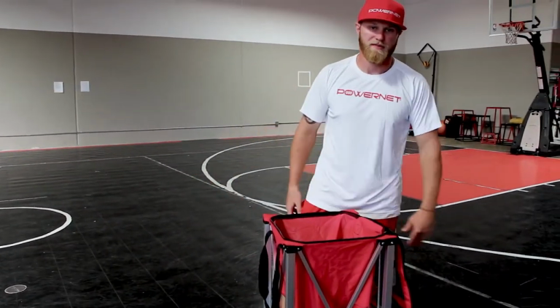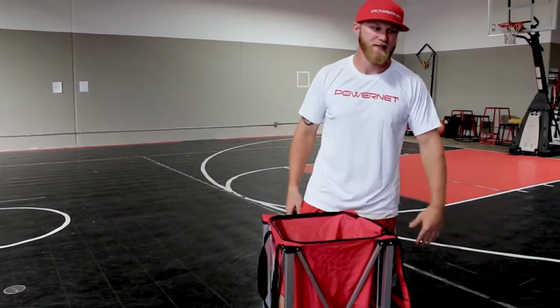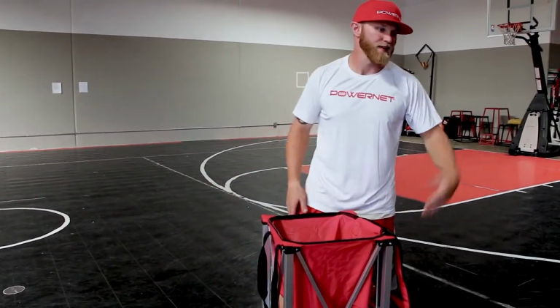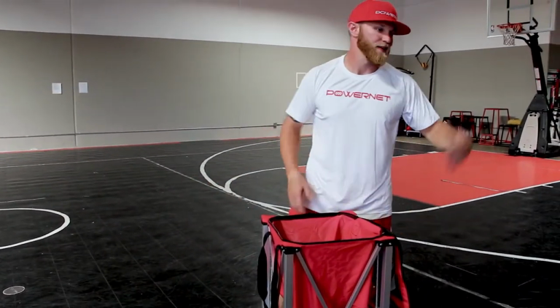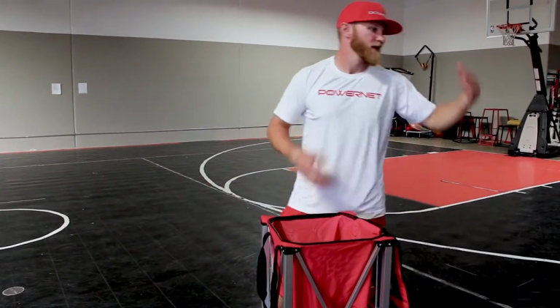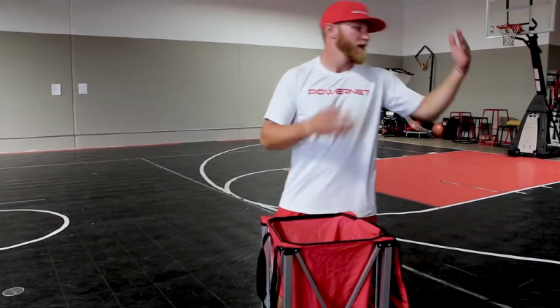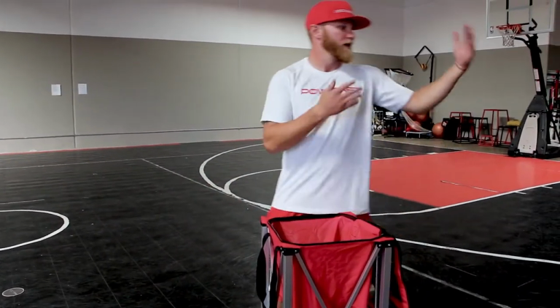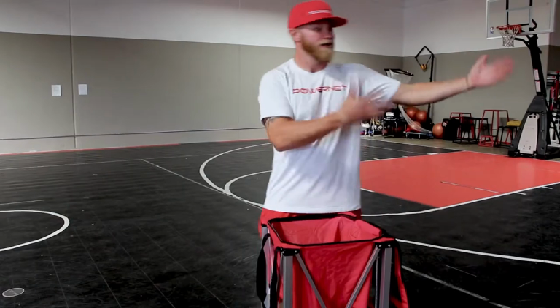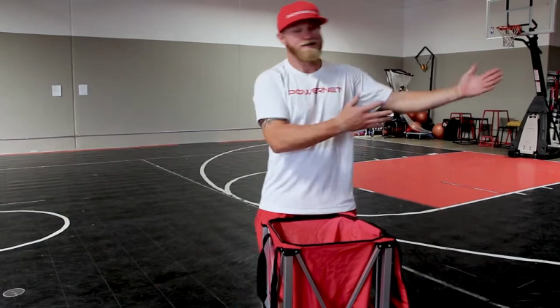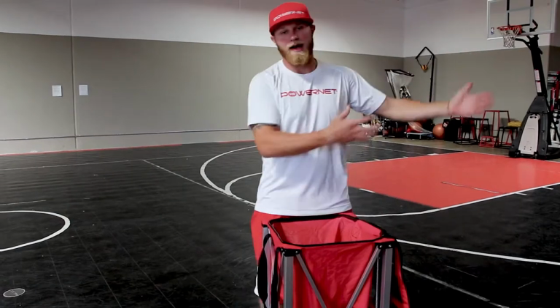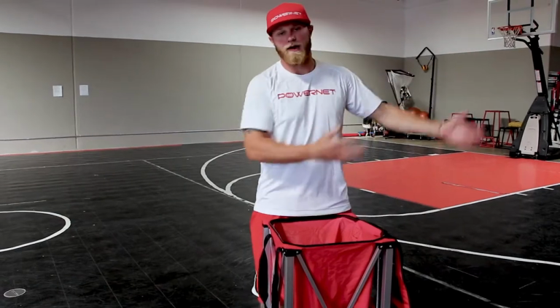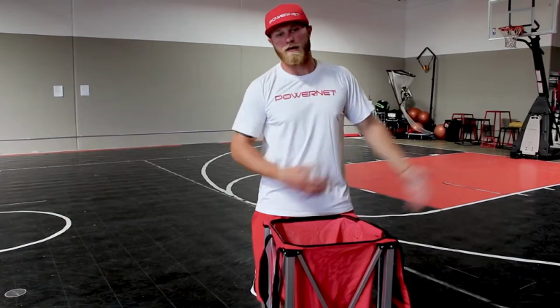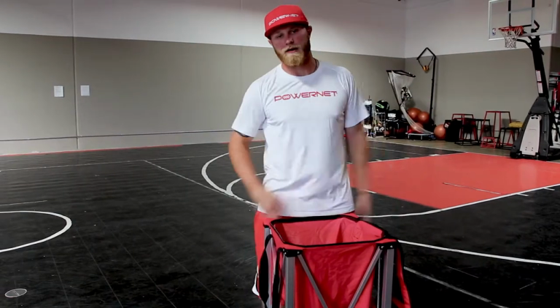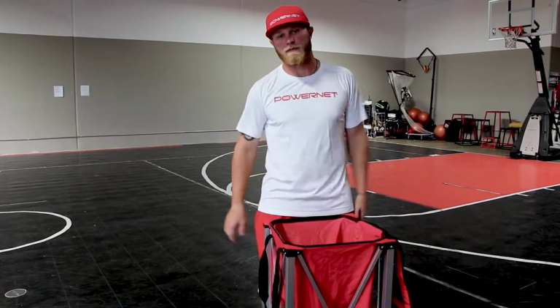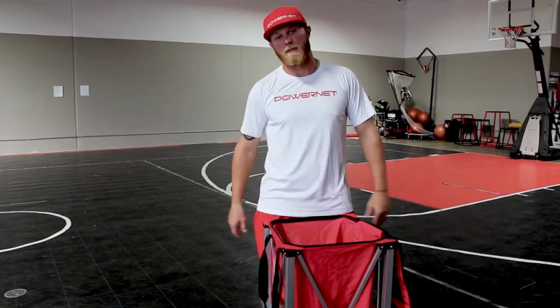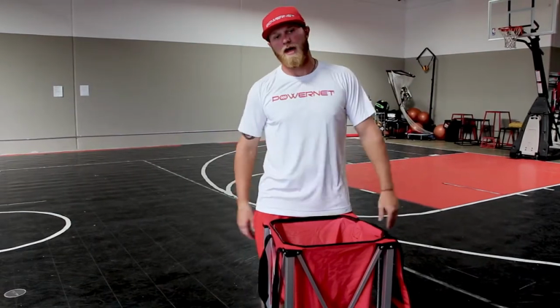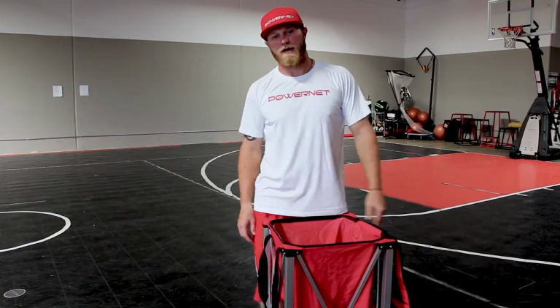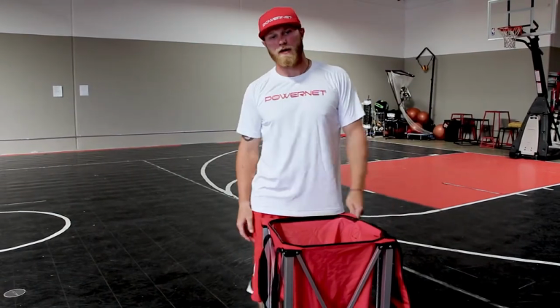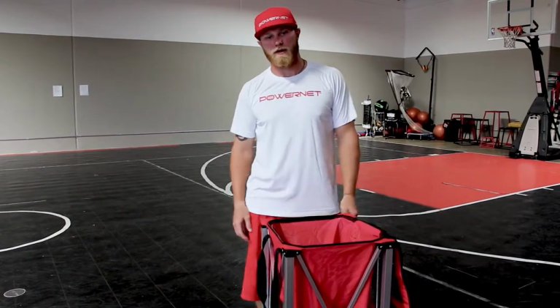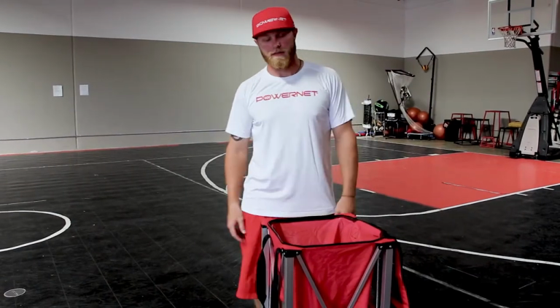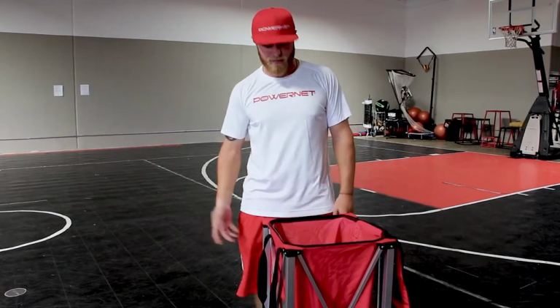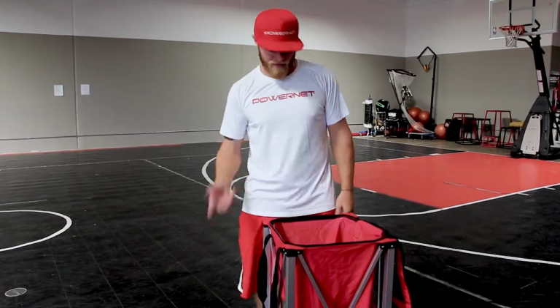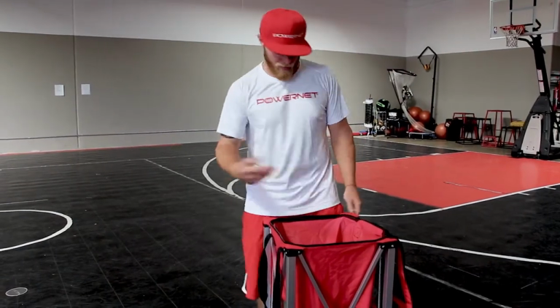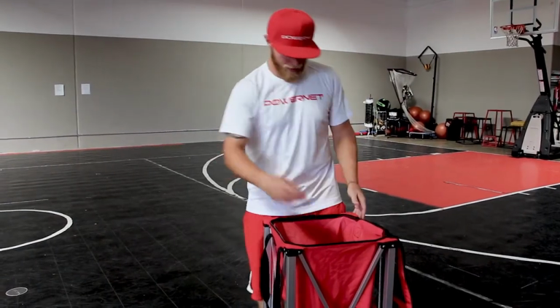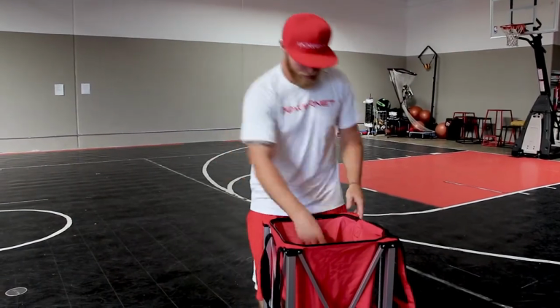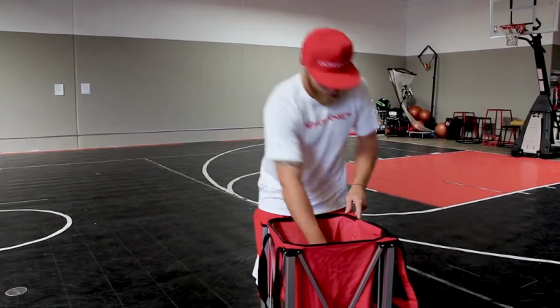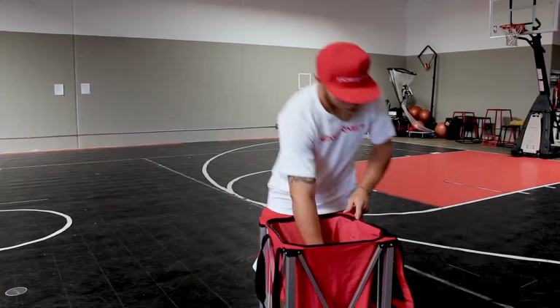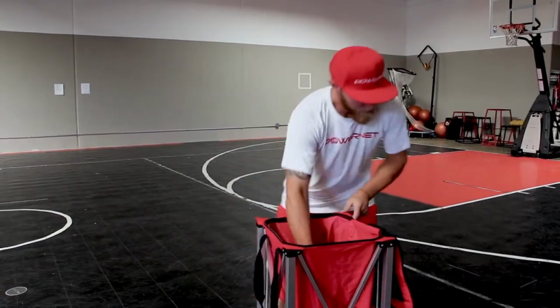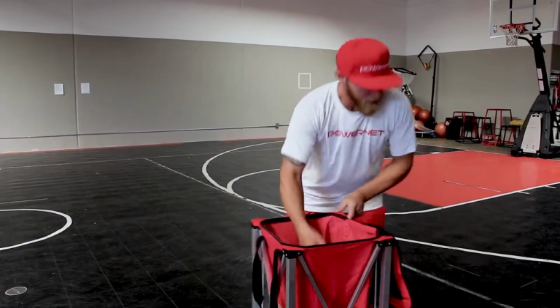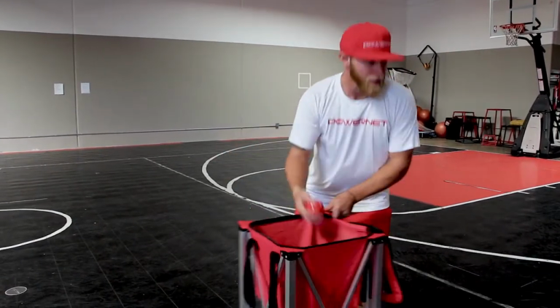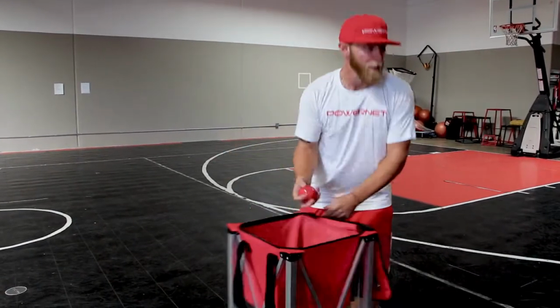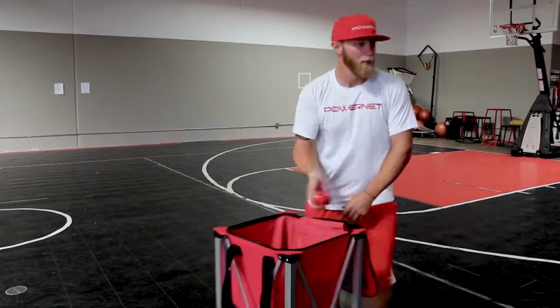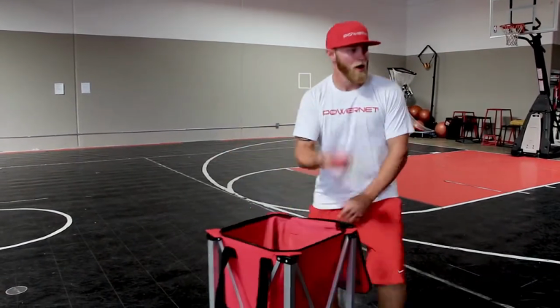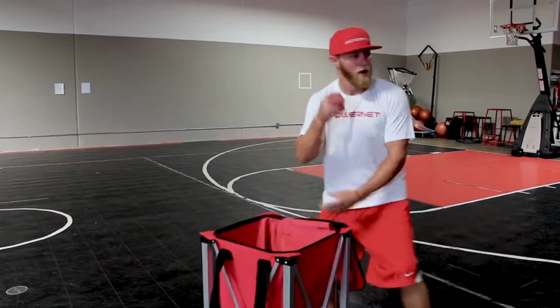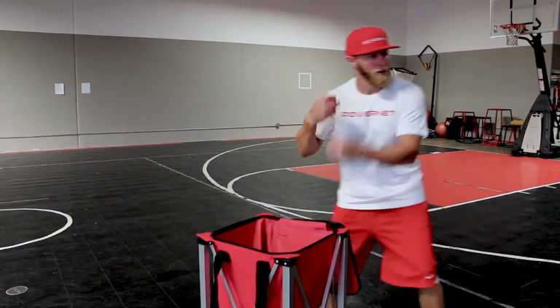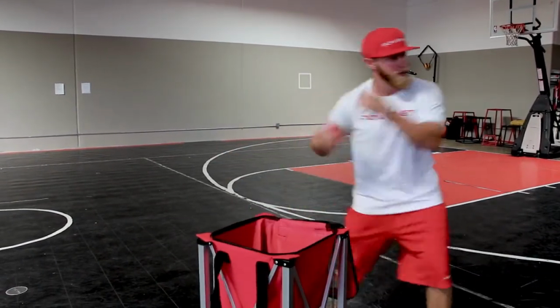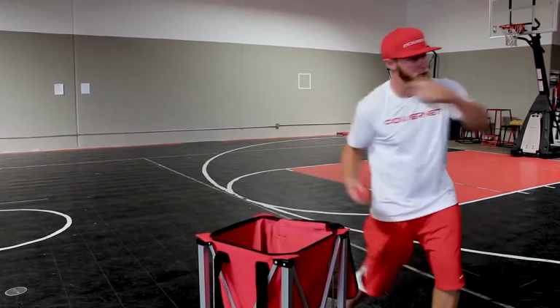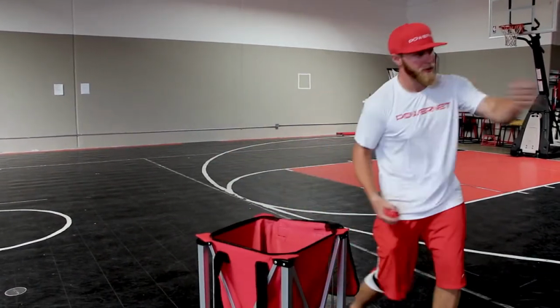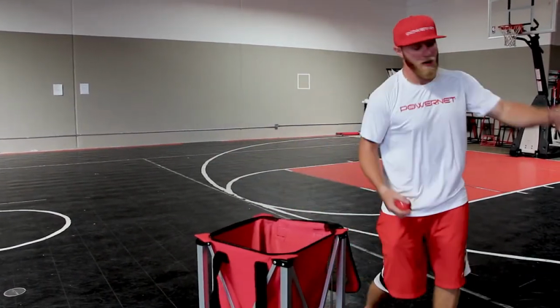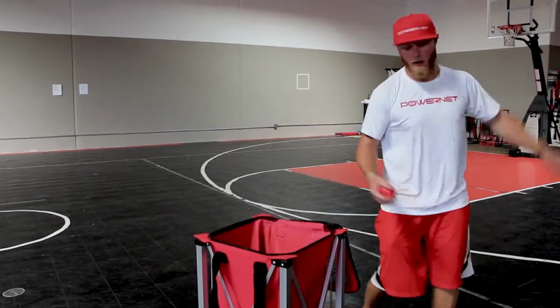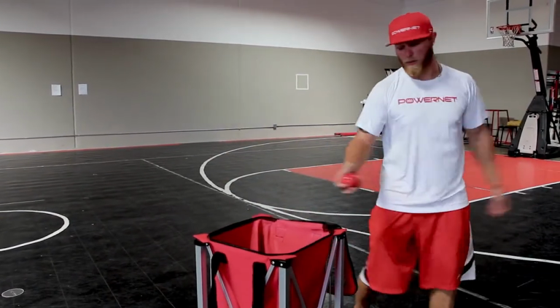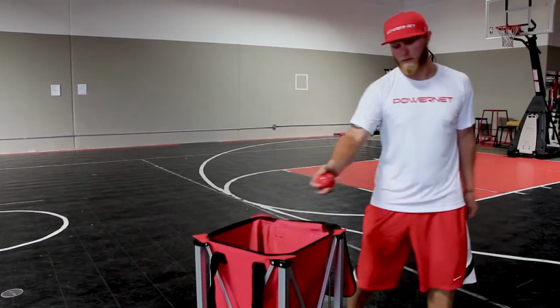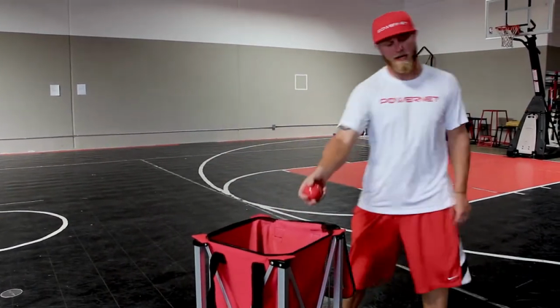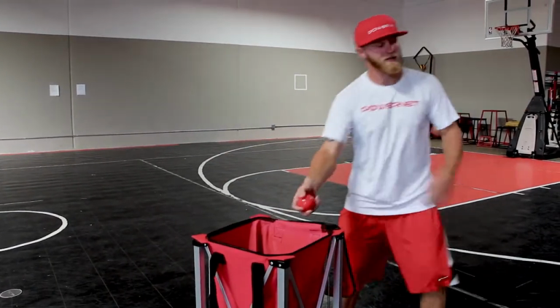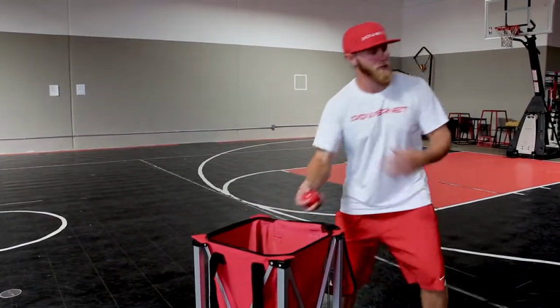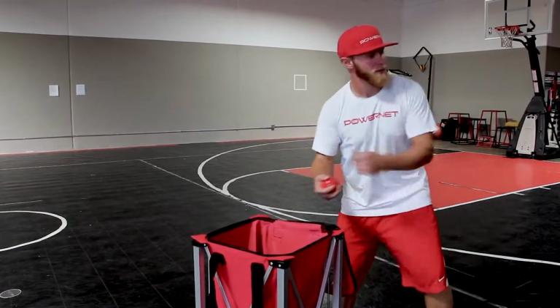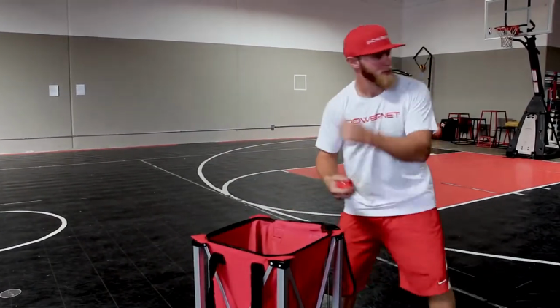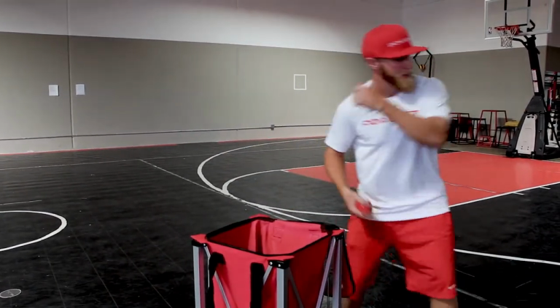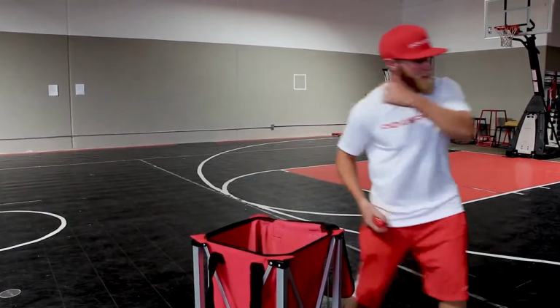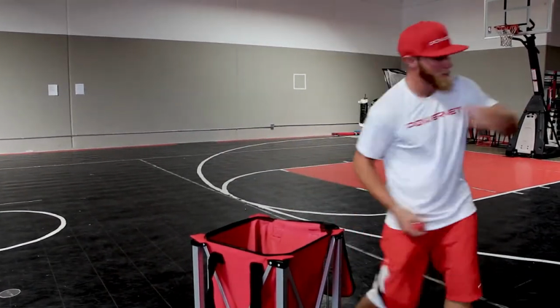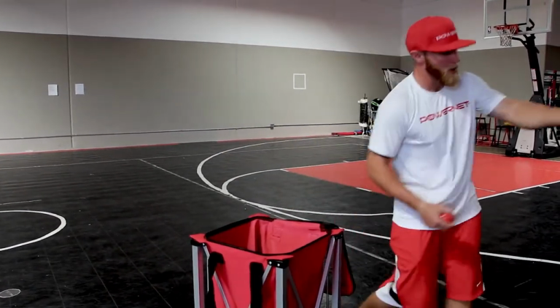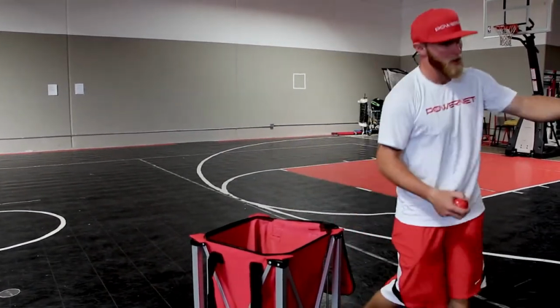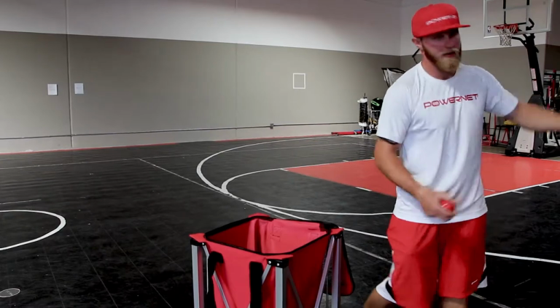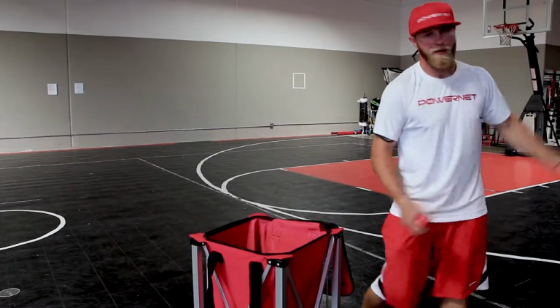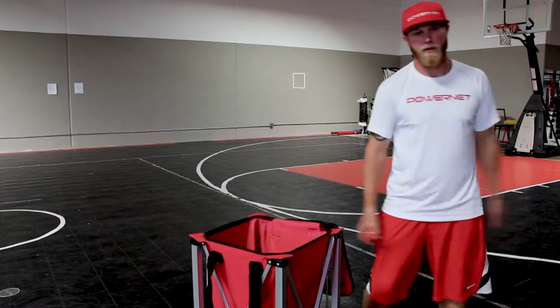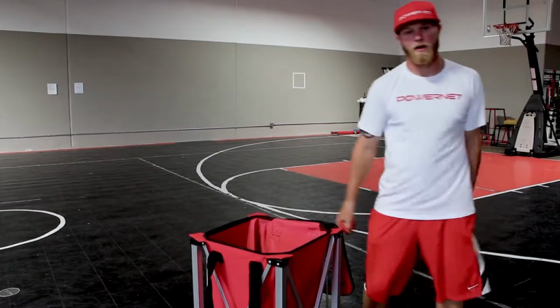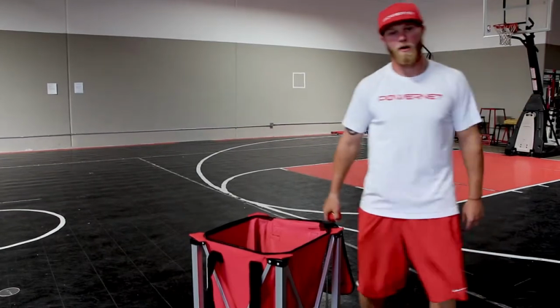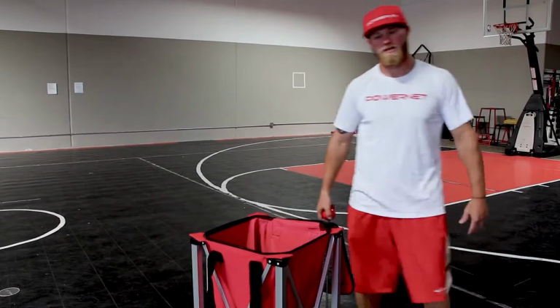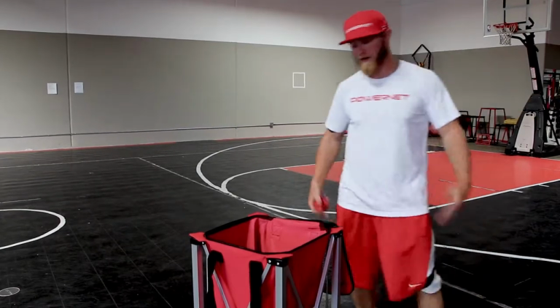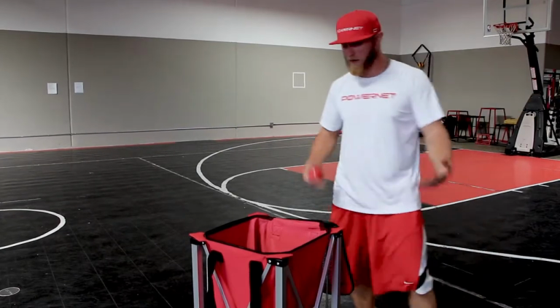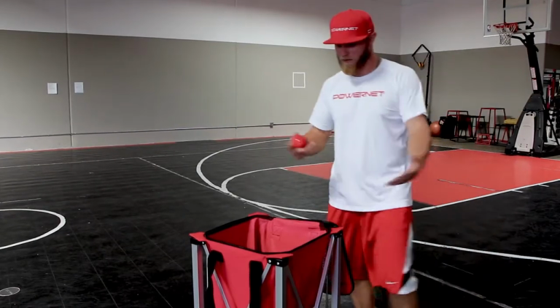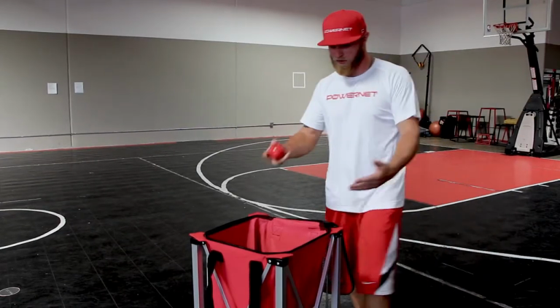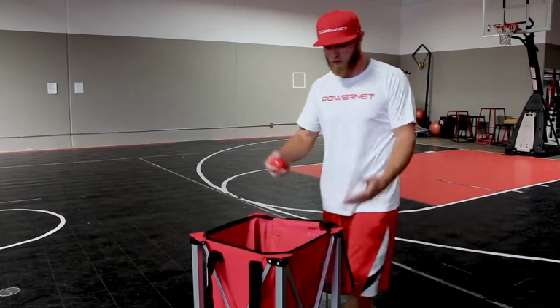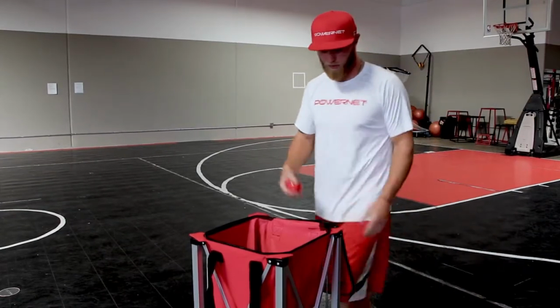I'm sick and tired of my back hurting. With this one, pick up a ball — here we go. Next one, pick up a ball — here we go. It's very versatile.